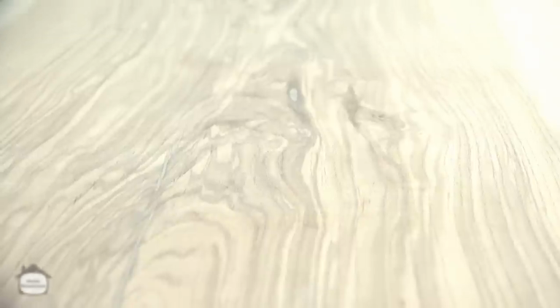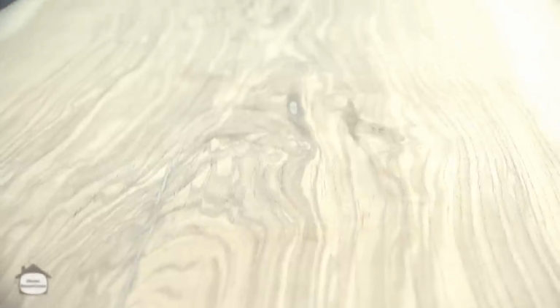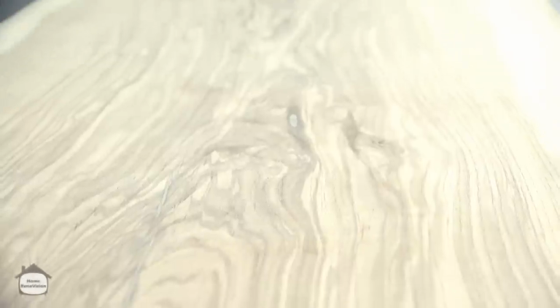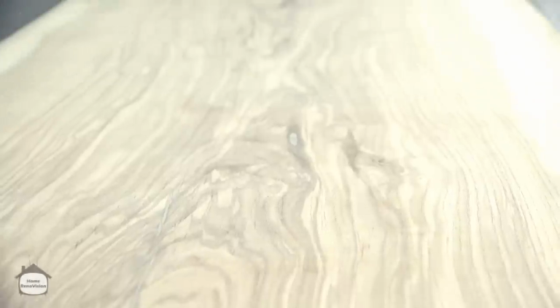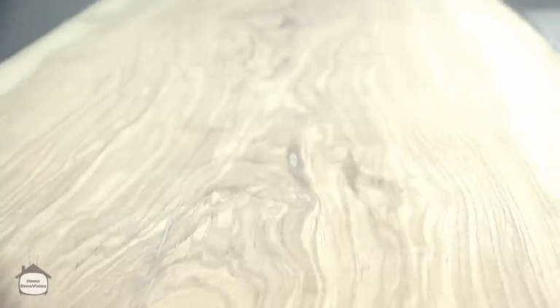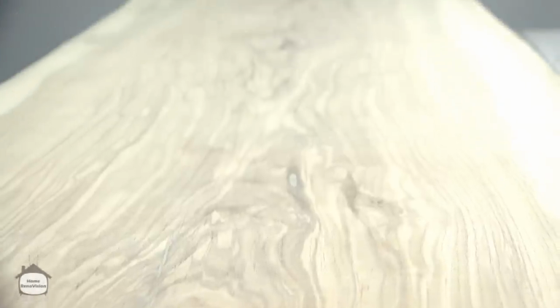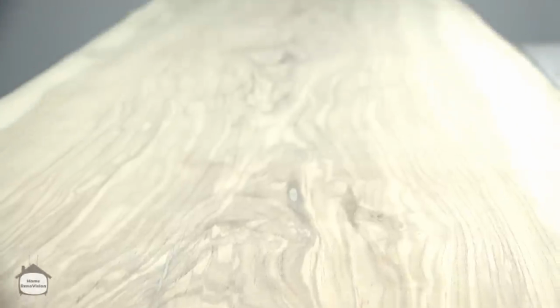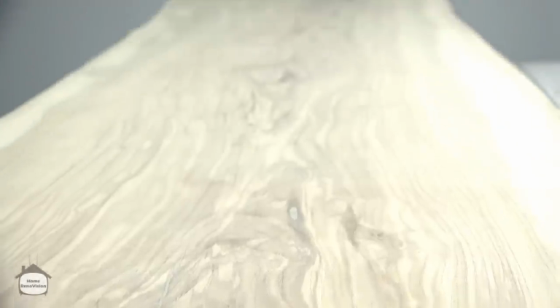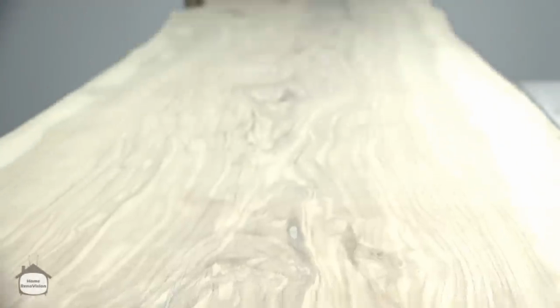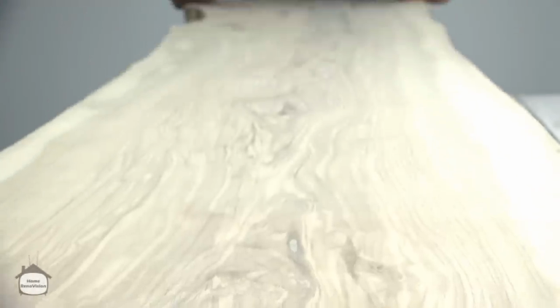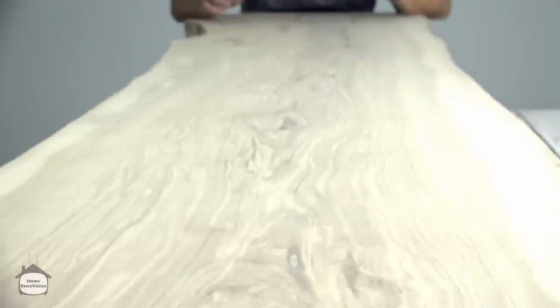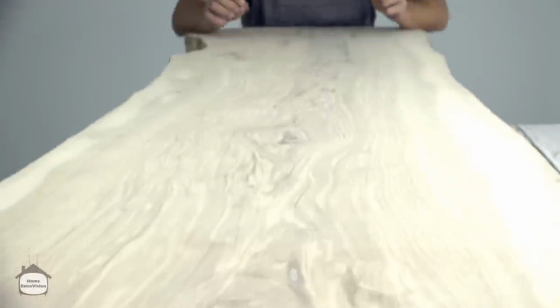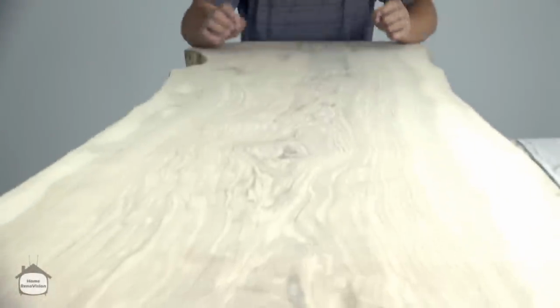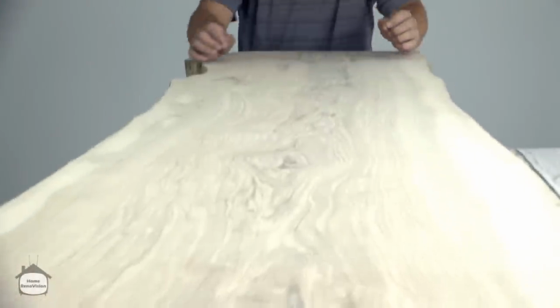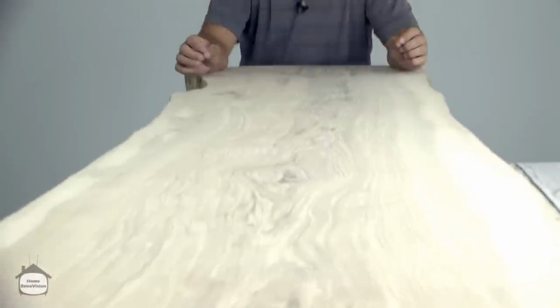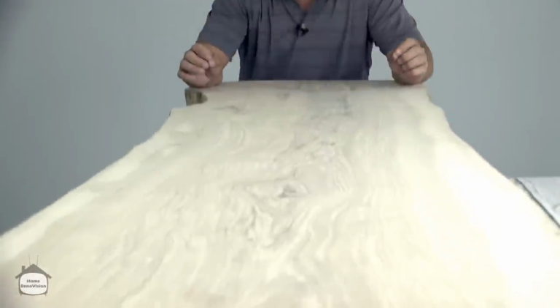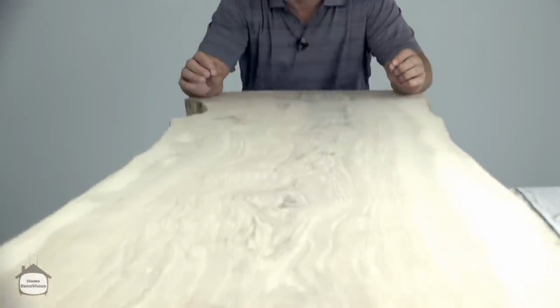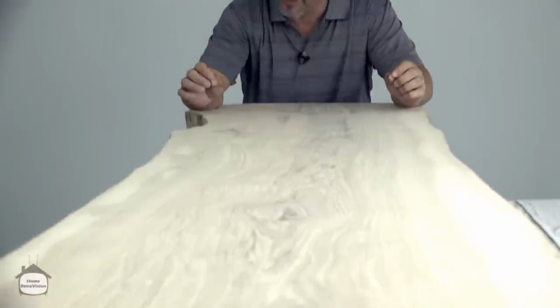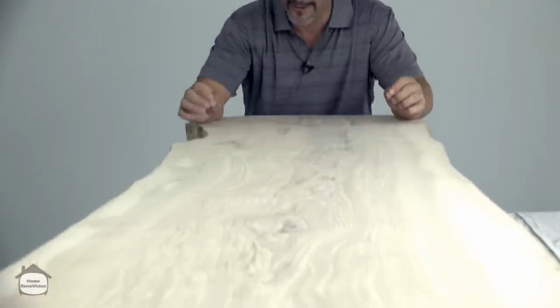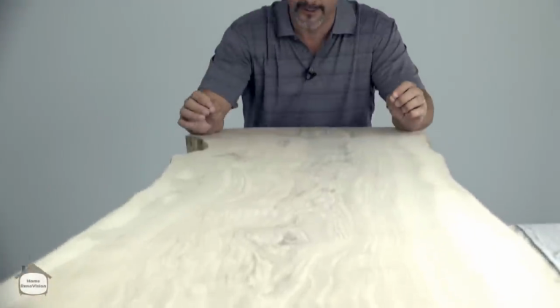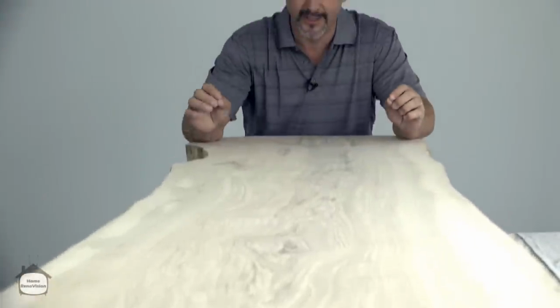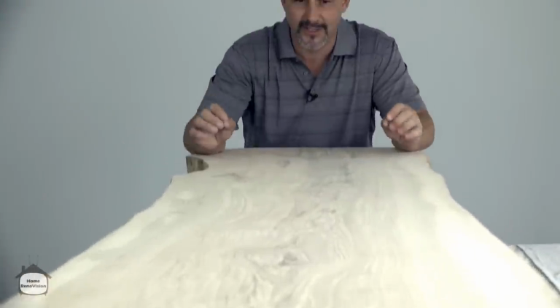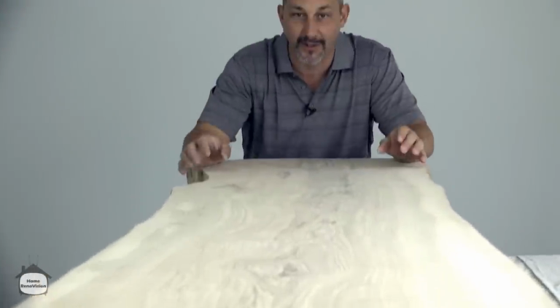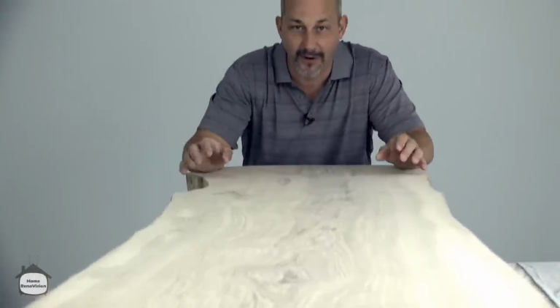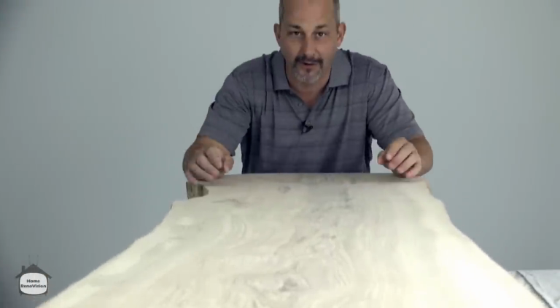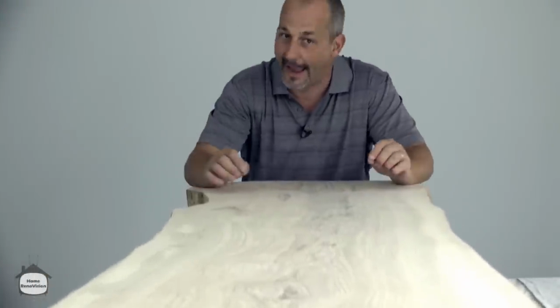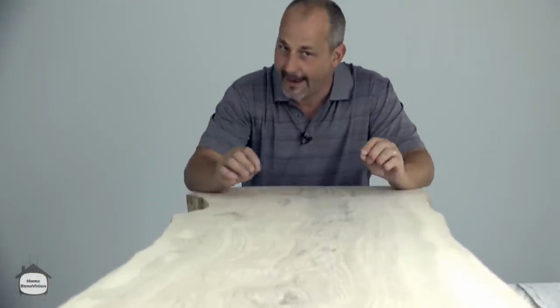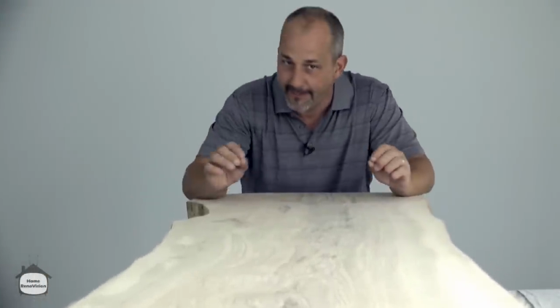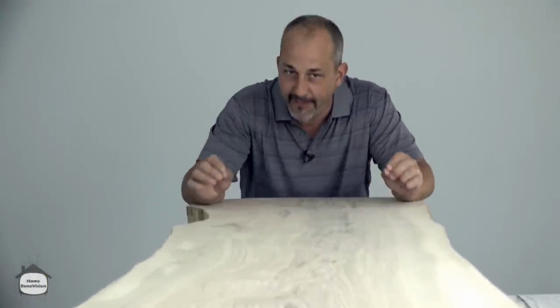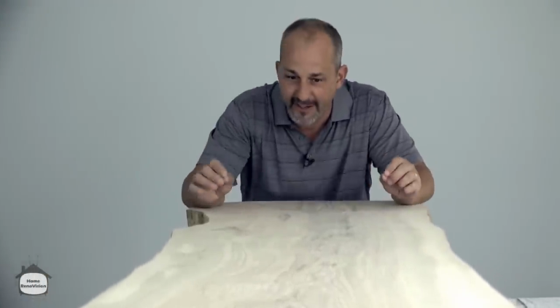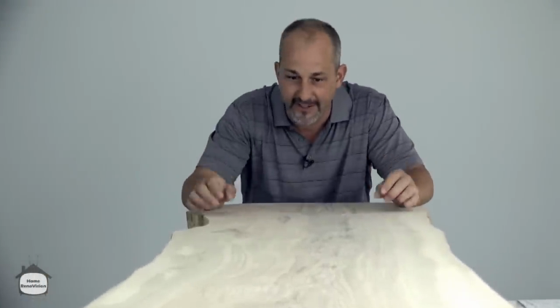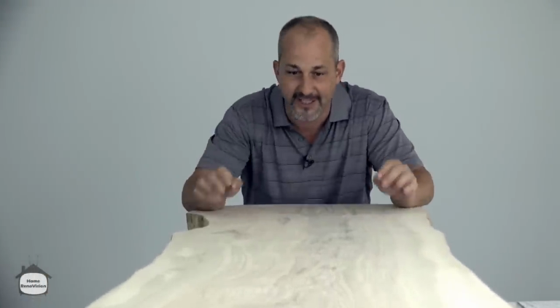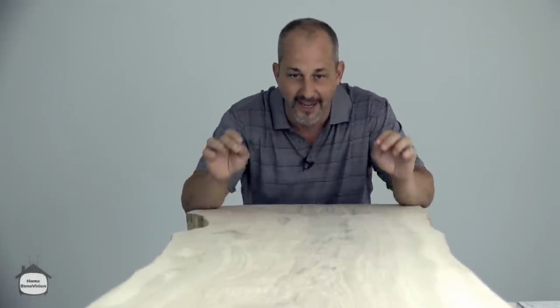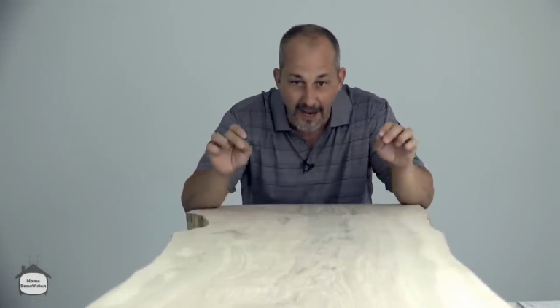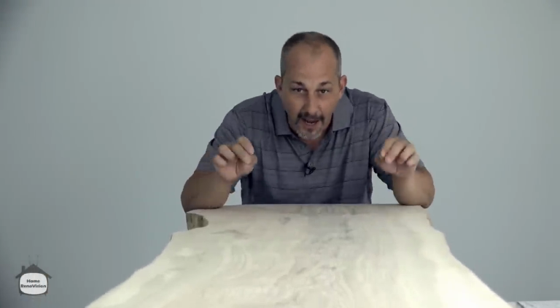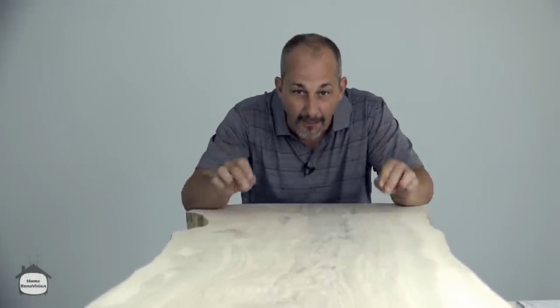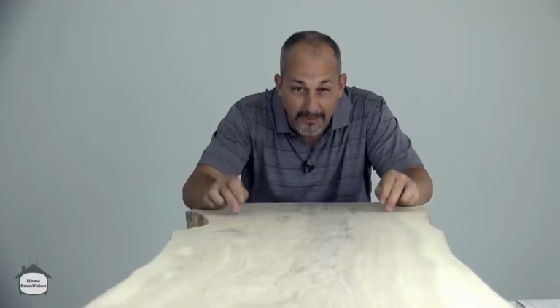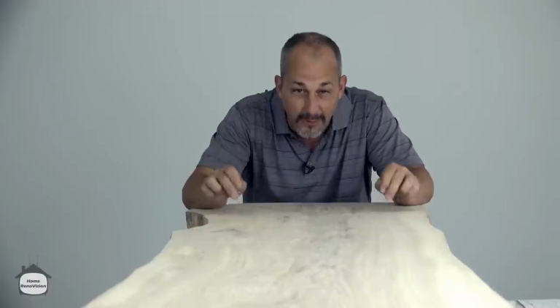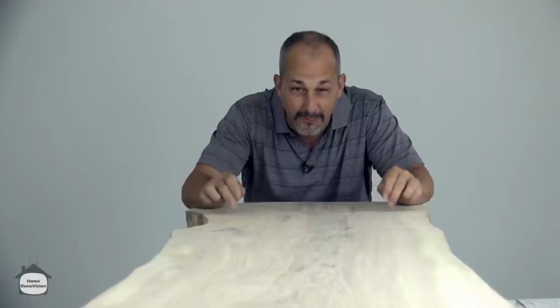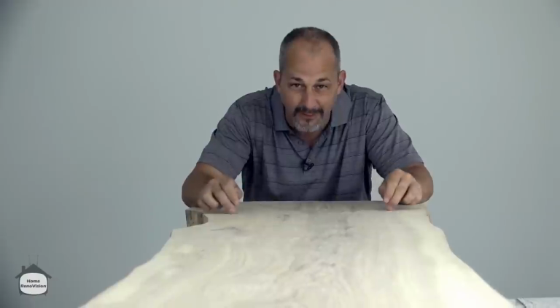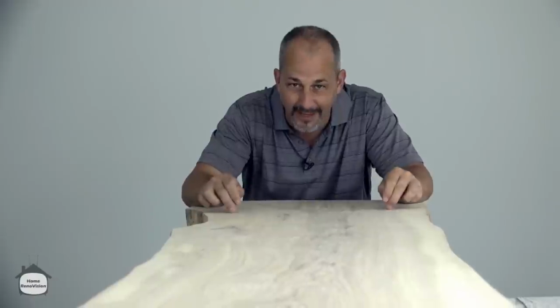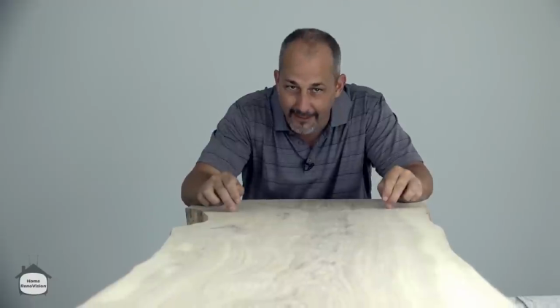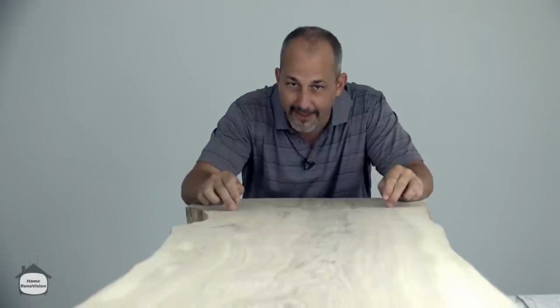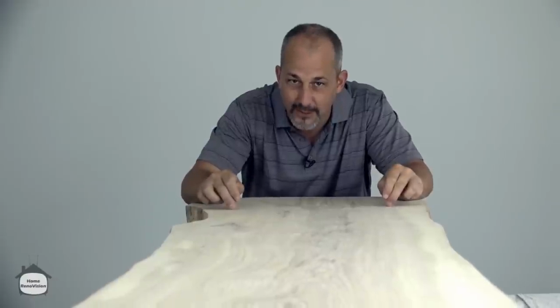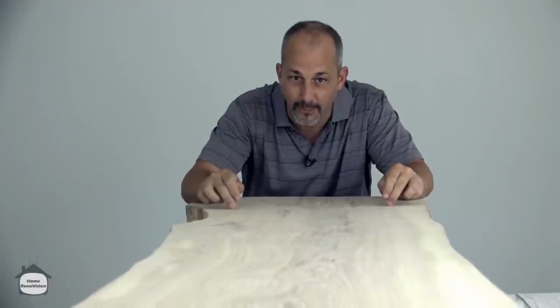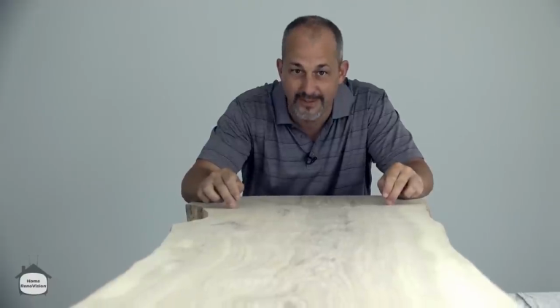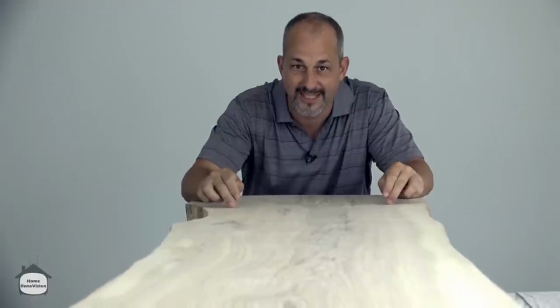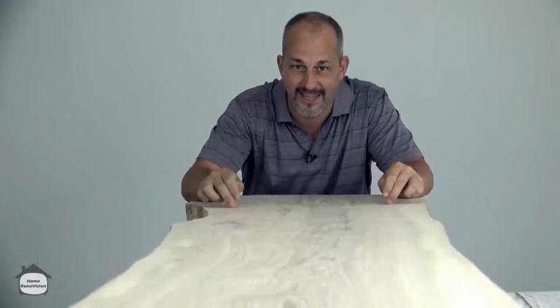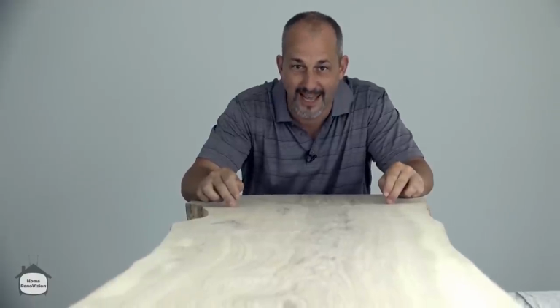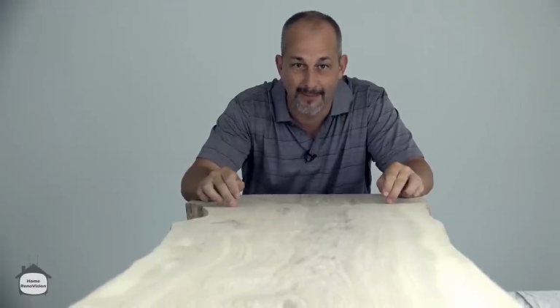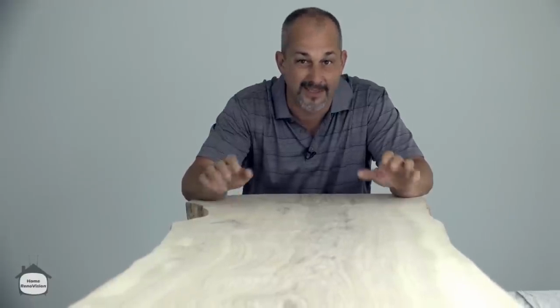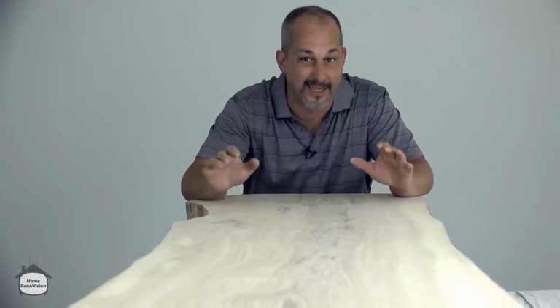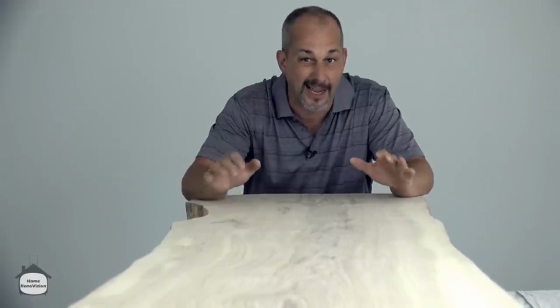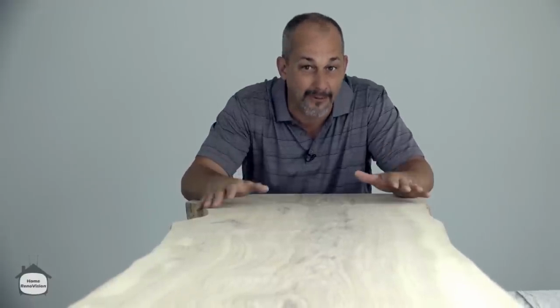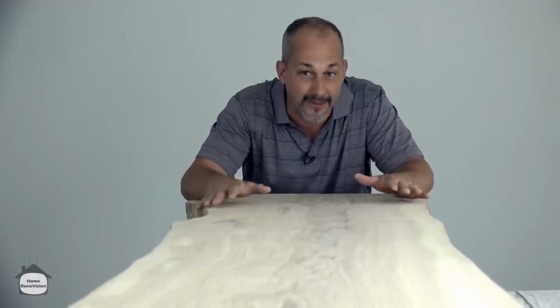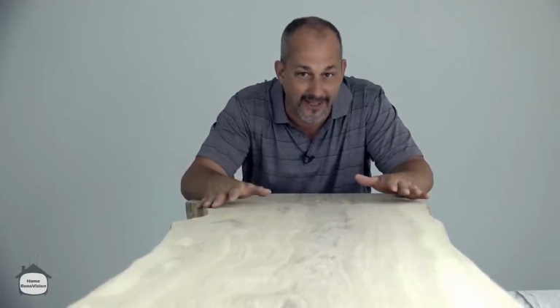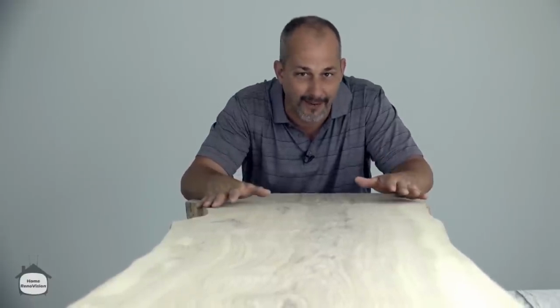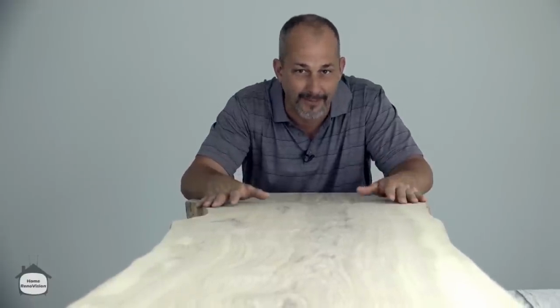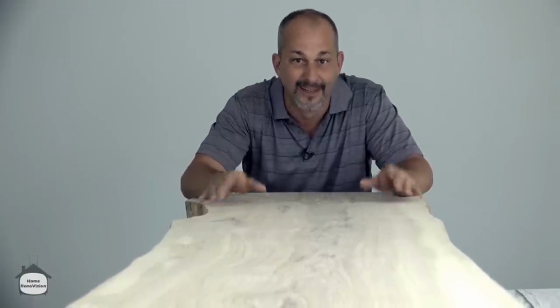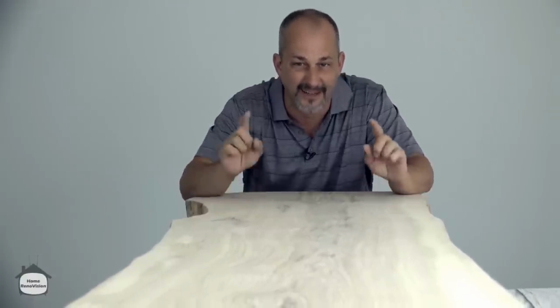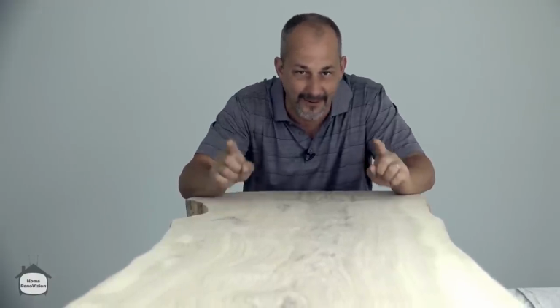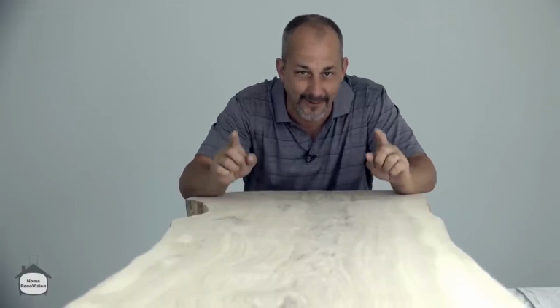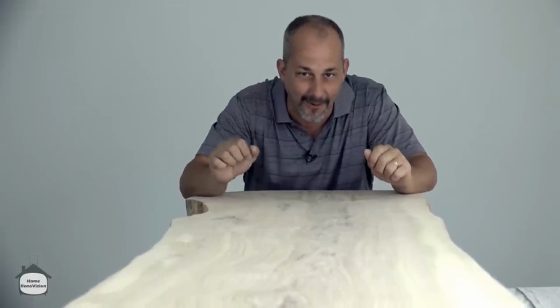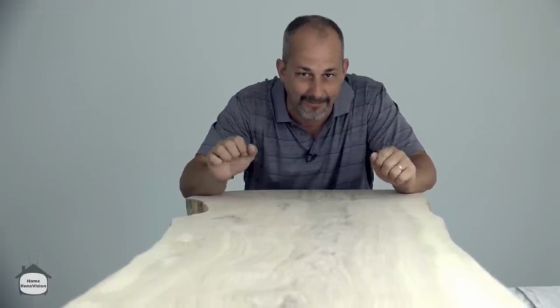In today's video, I'm going to teach you how to install and finish a beautiful live edge wooden slab as a countertop in your home.